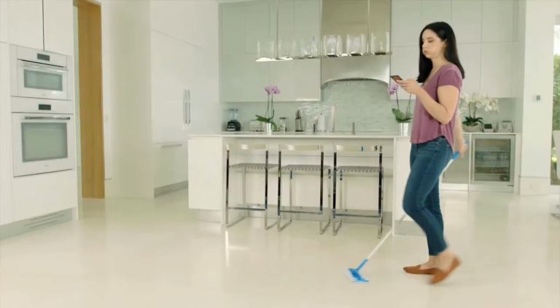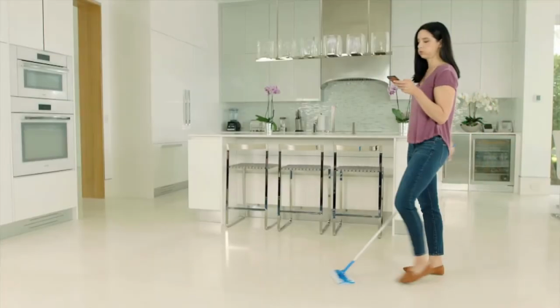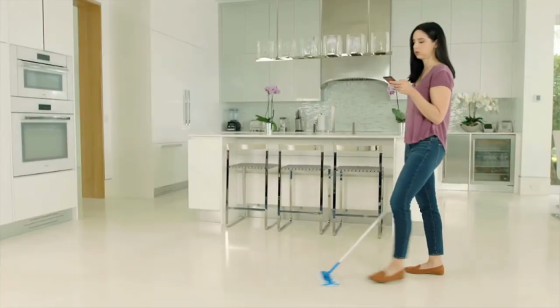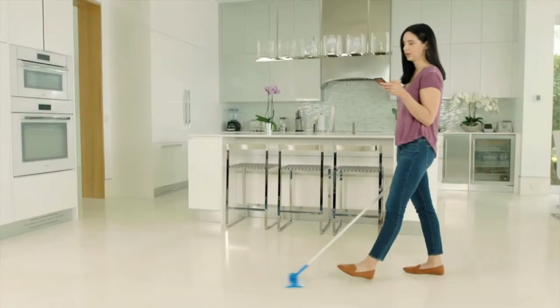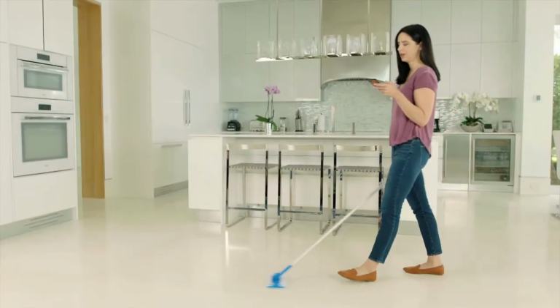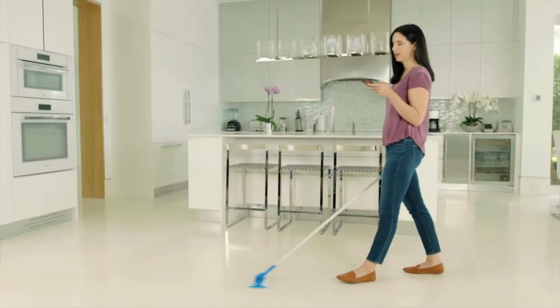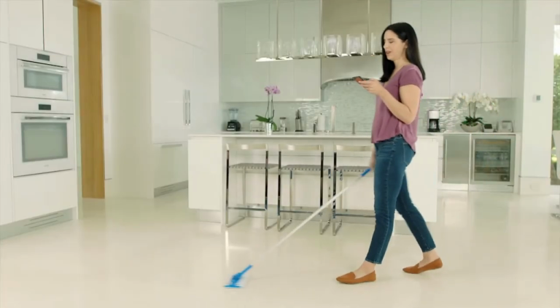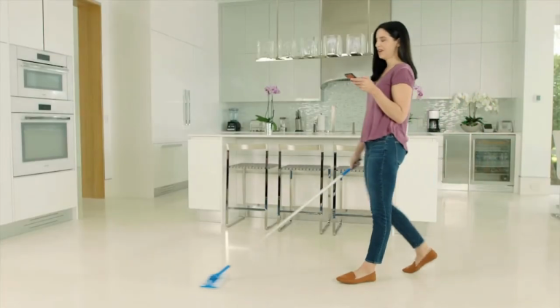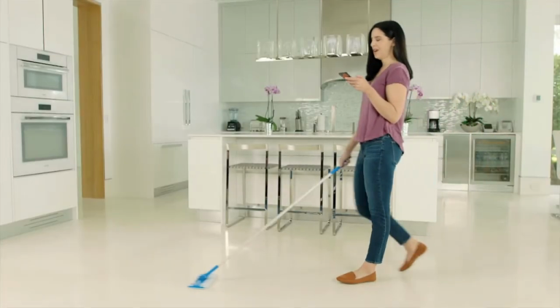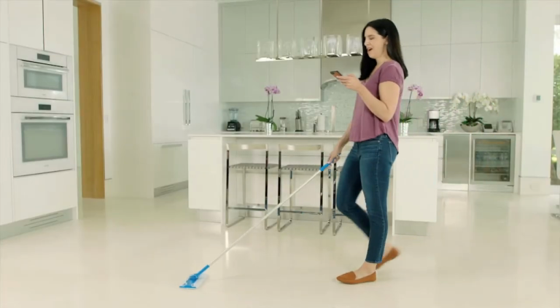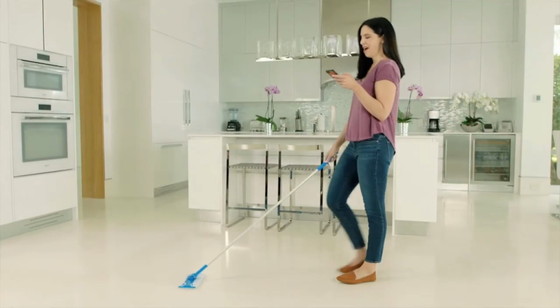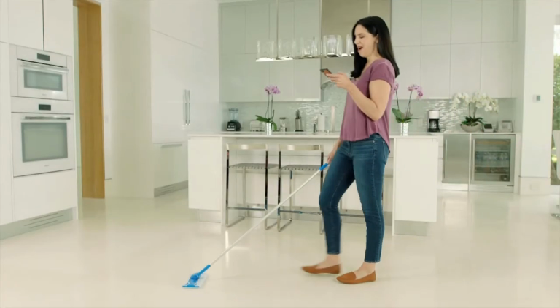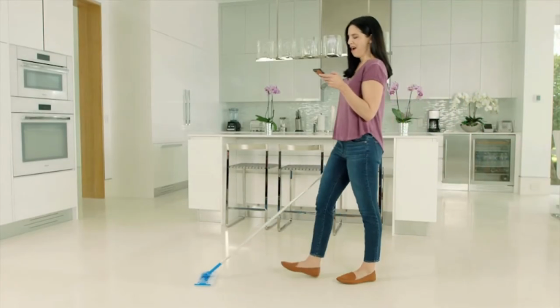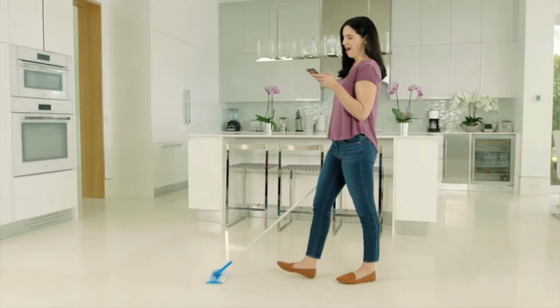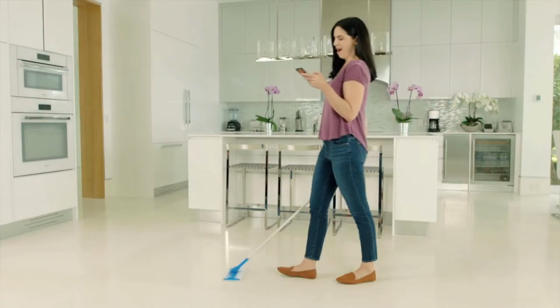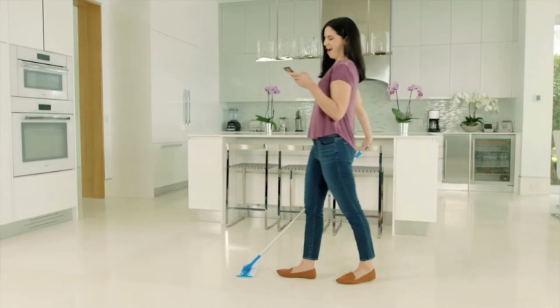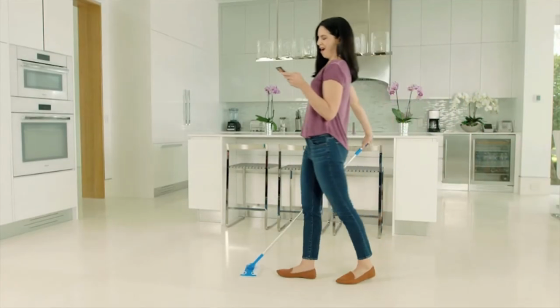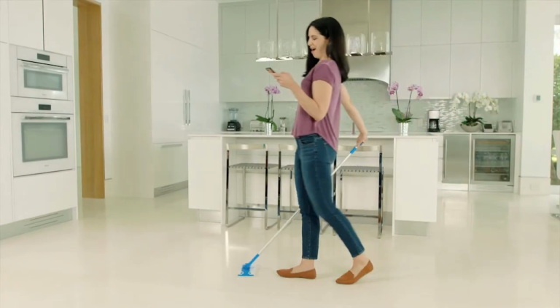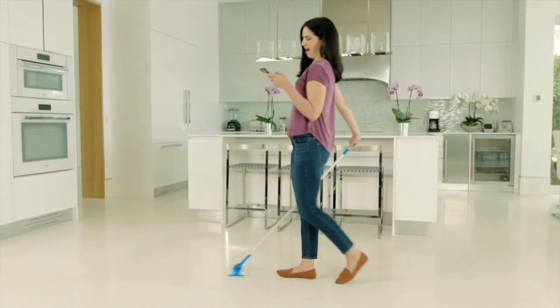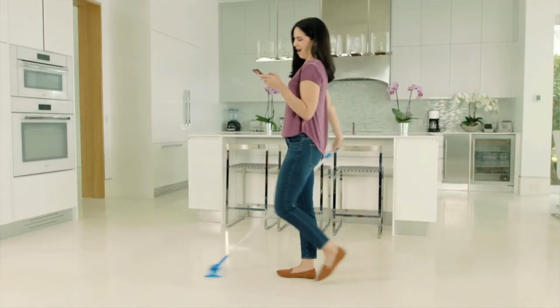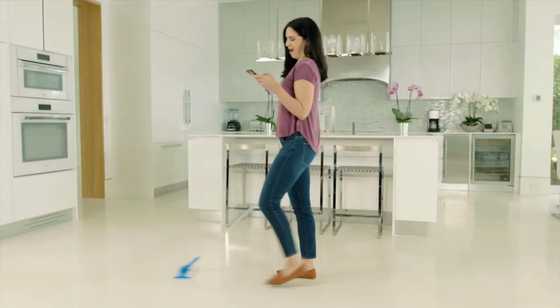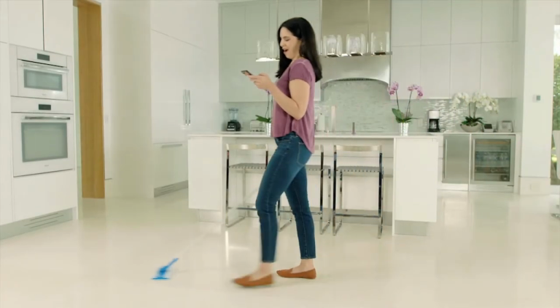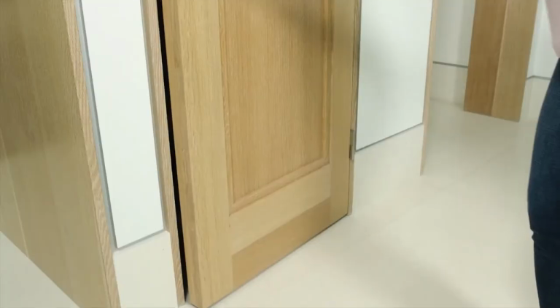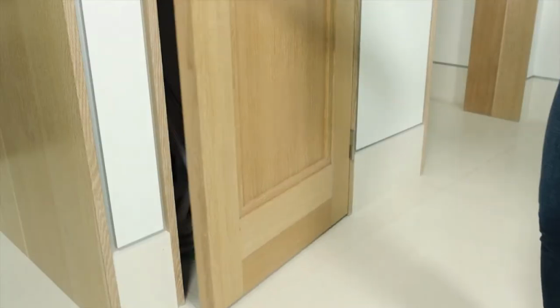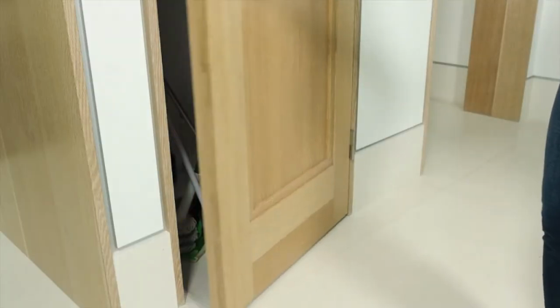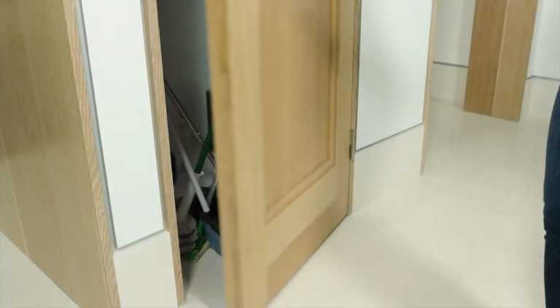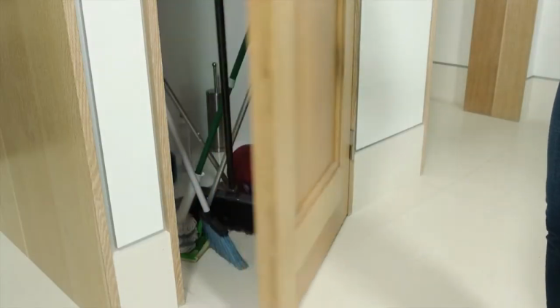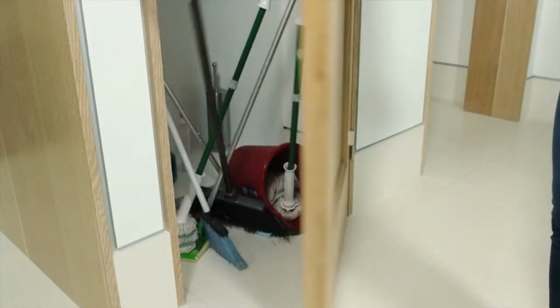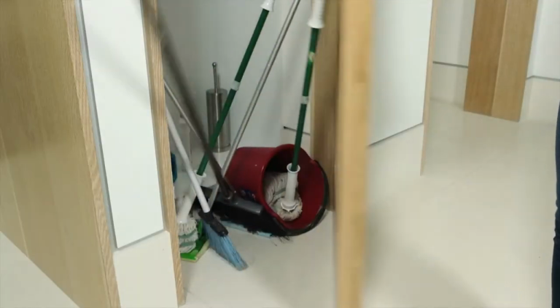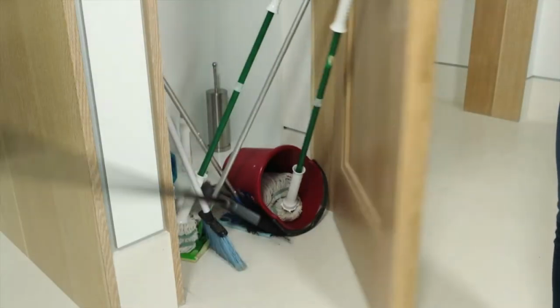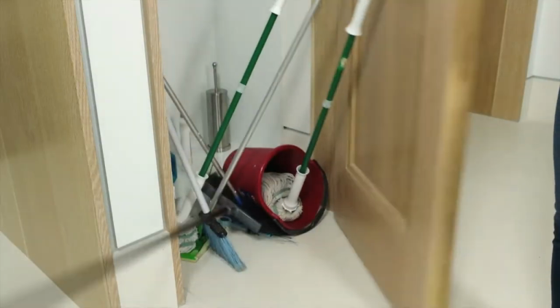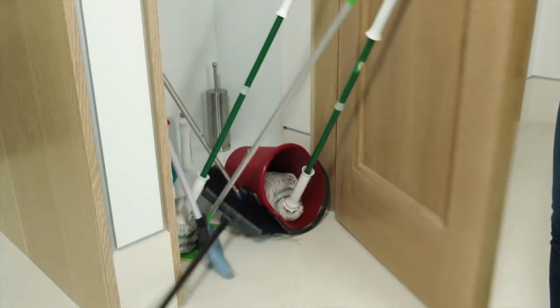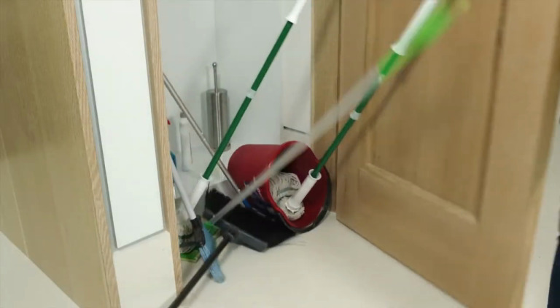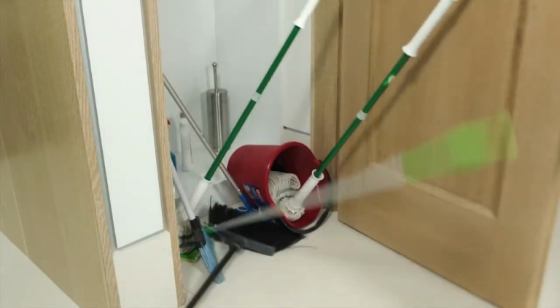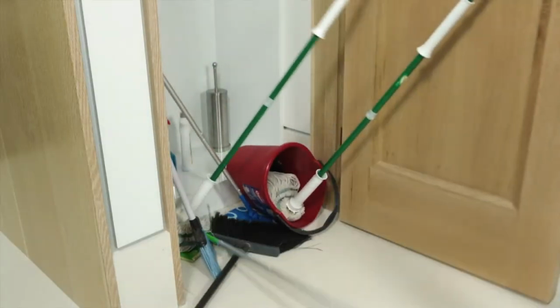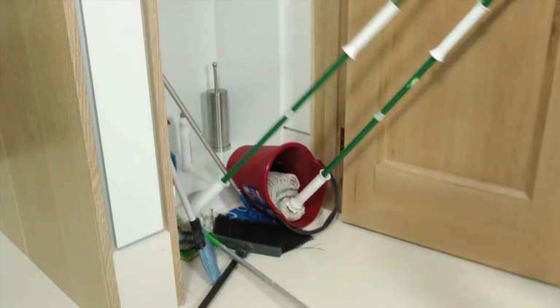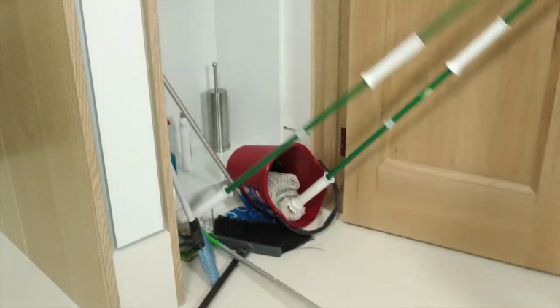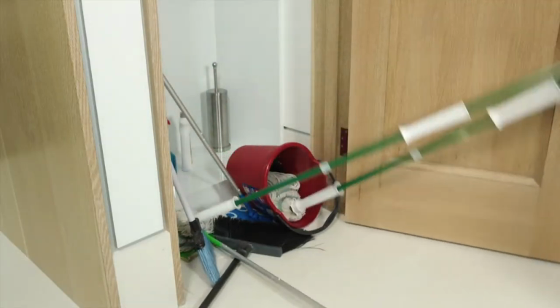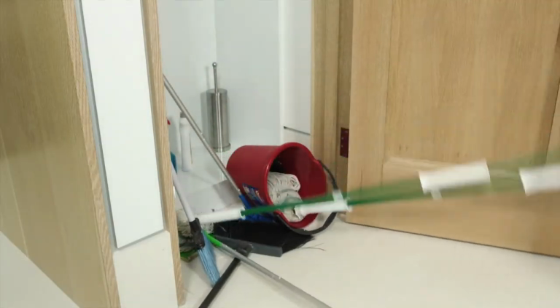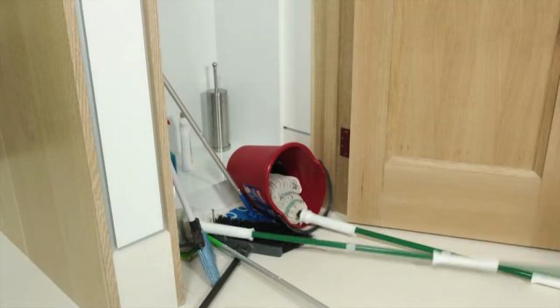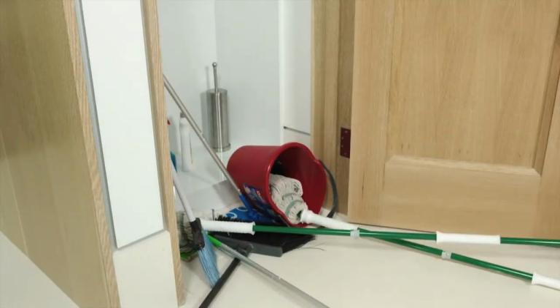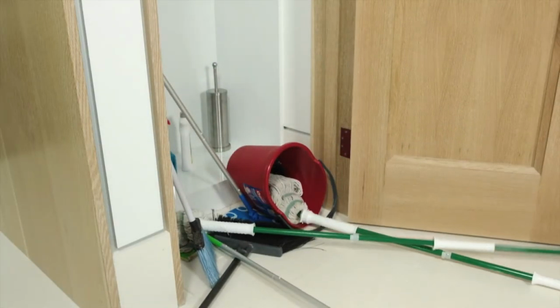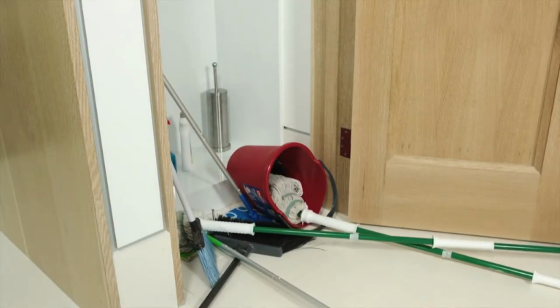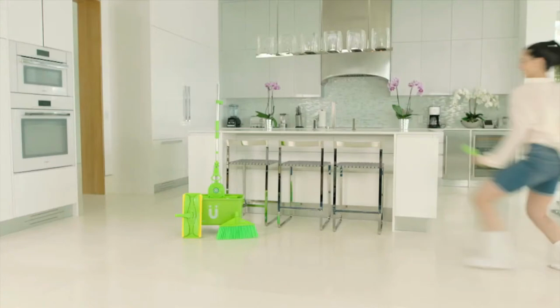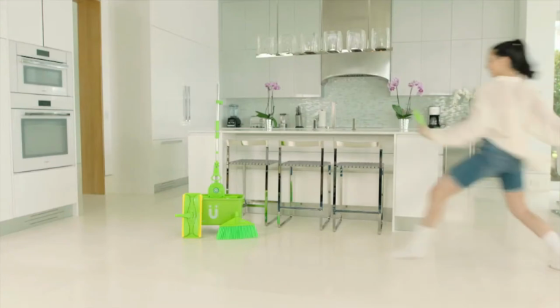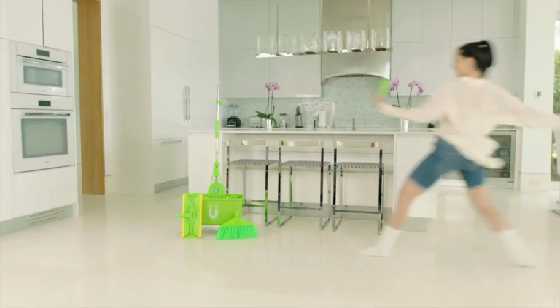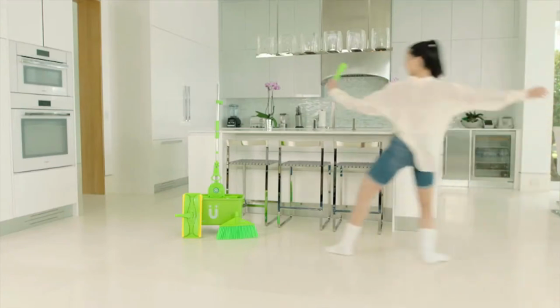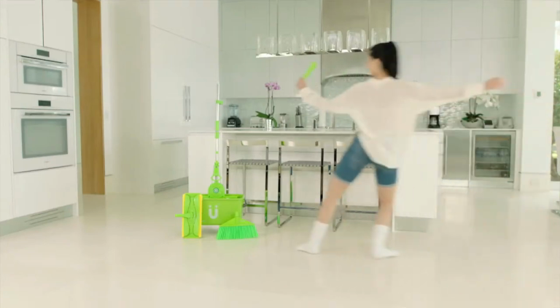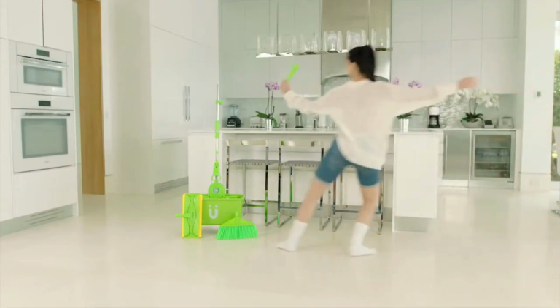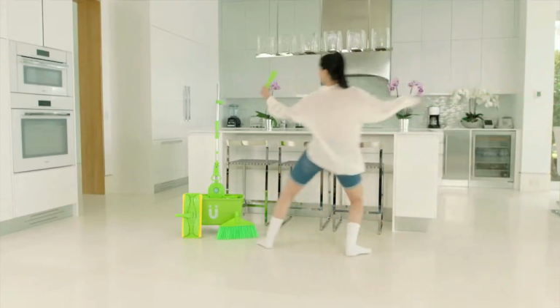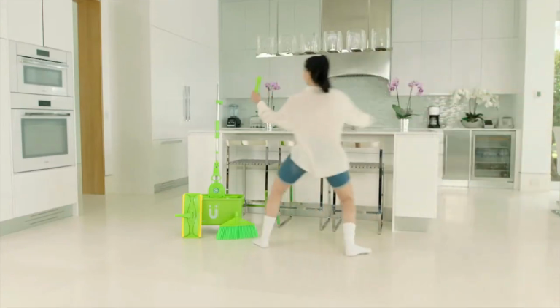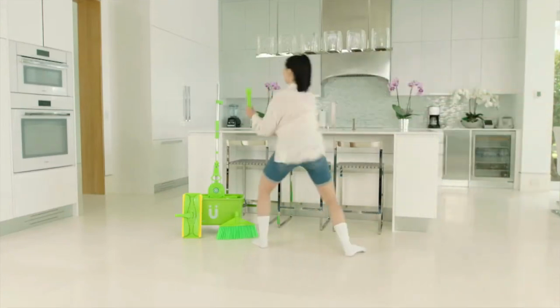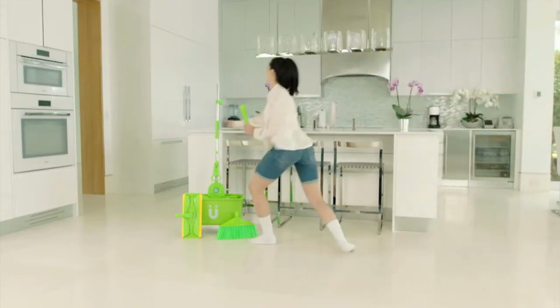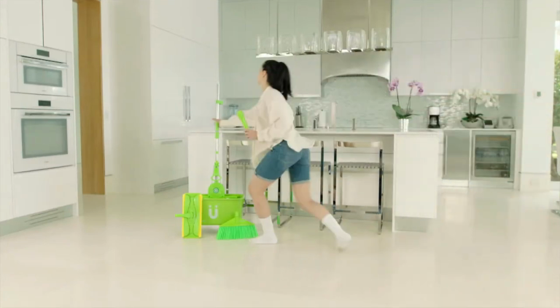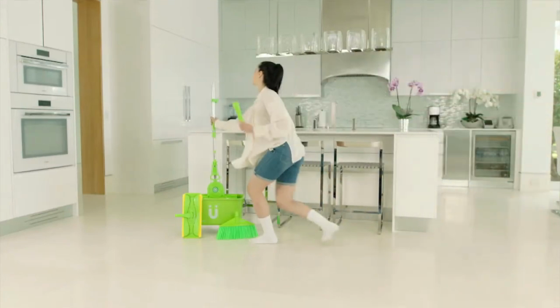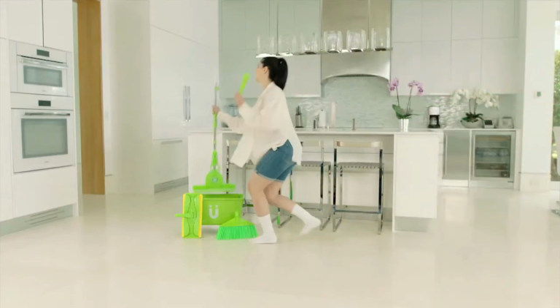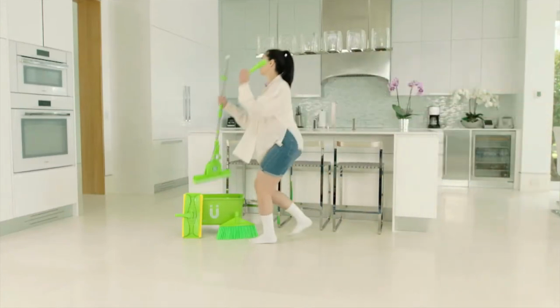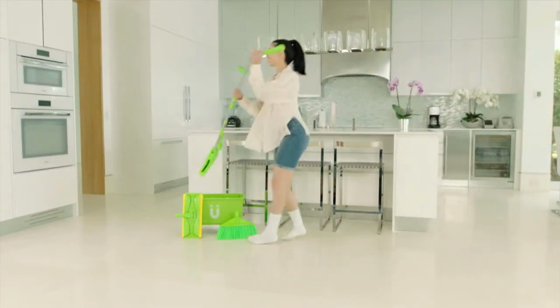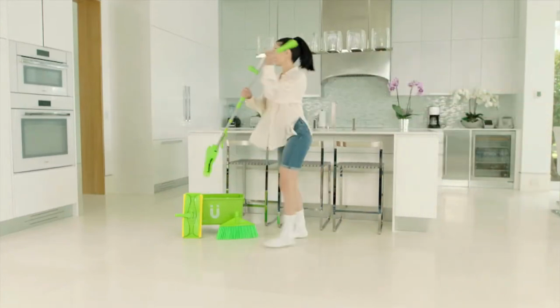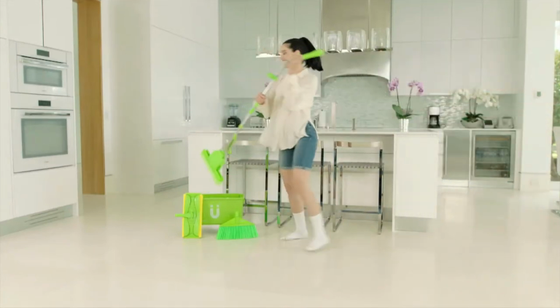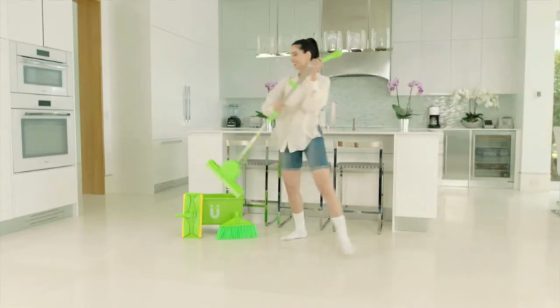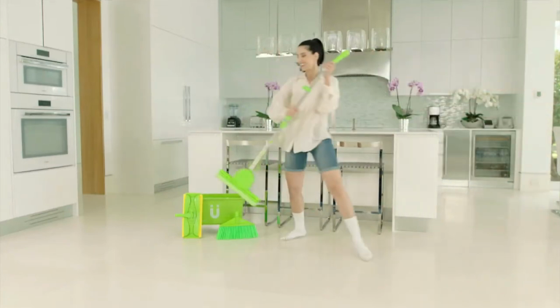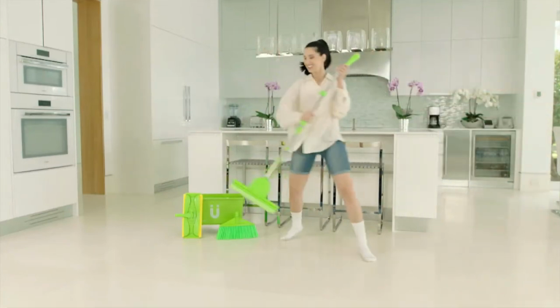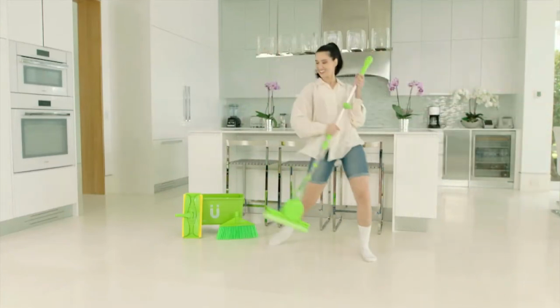Cleaning your floor is a boring chore, and cleaning tools create too much clutter. But now, cleaning your floors can be fun.